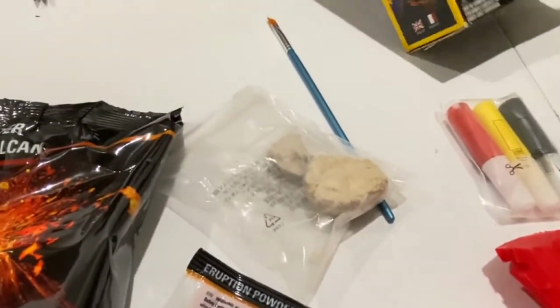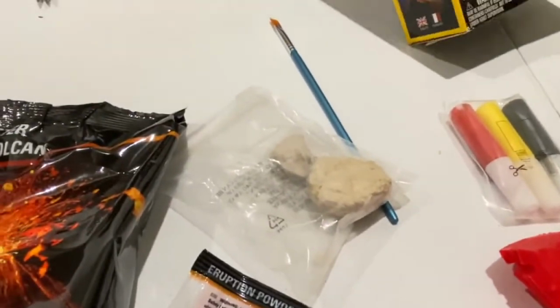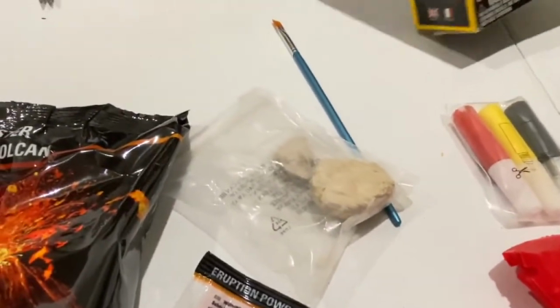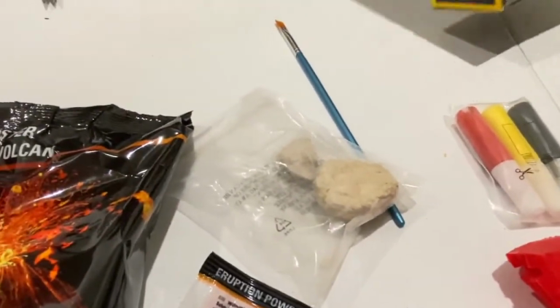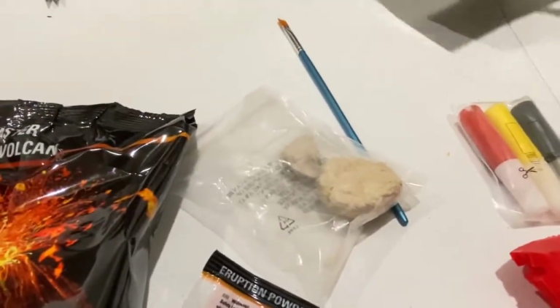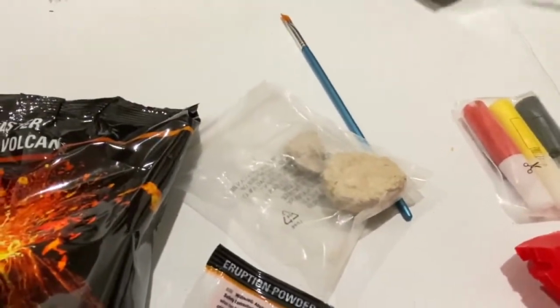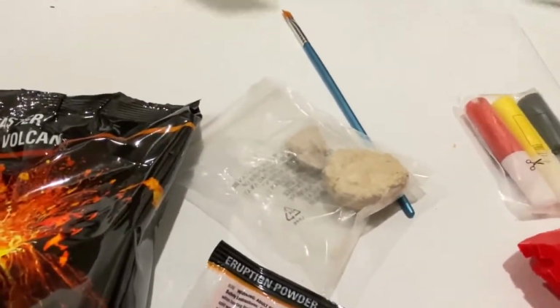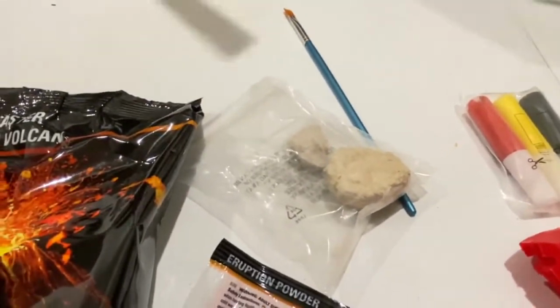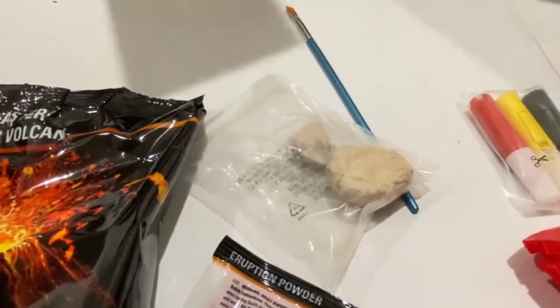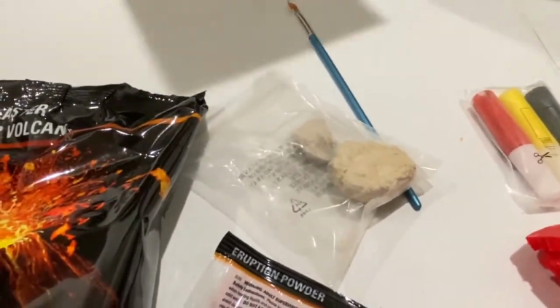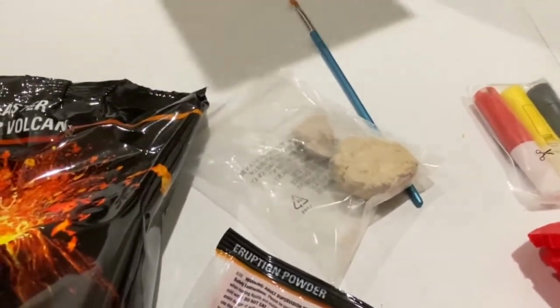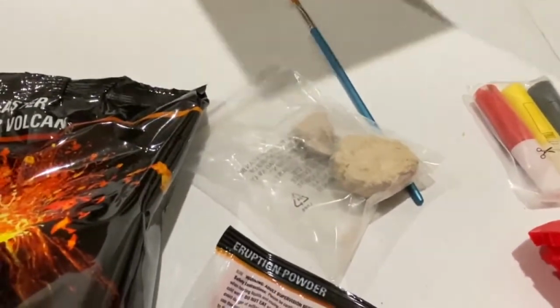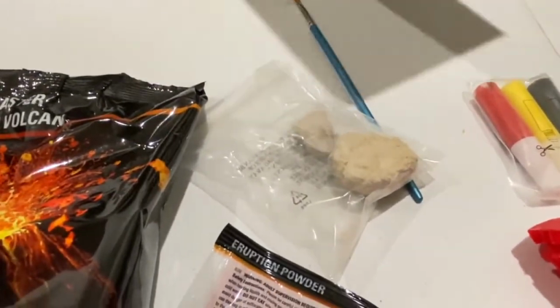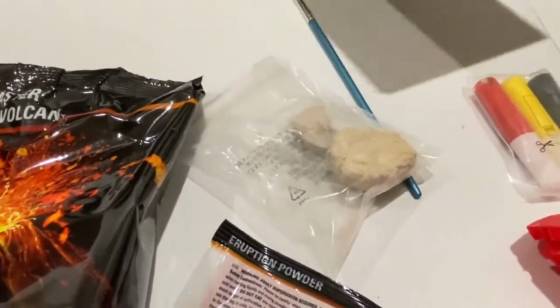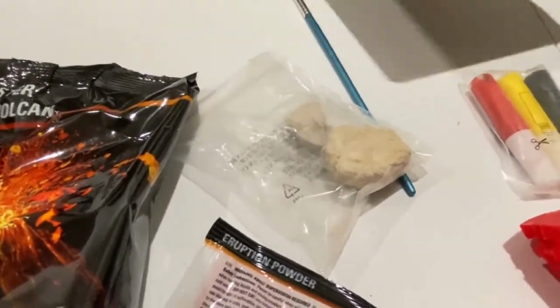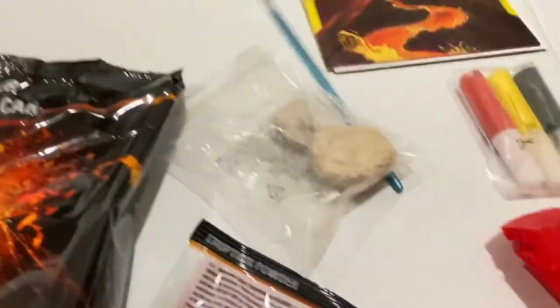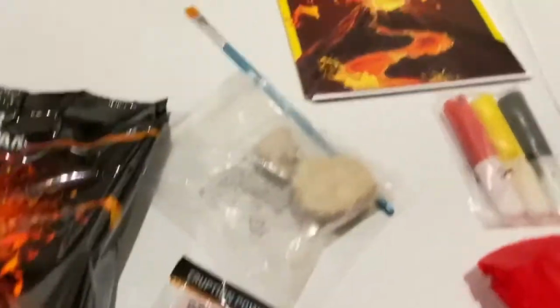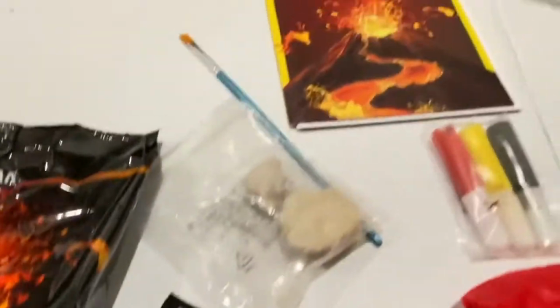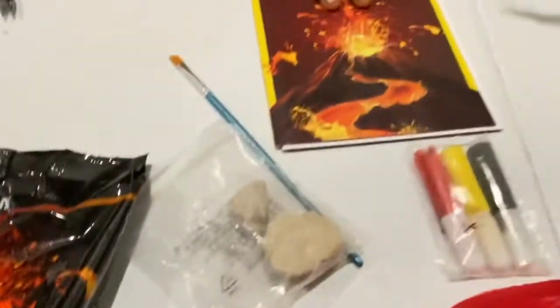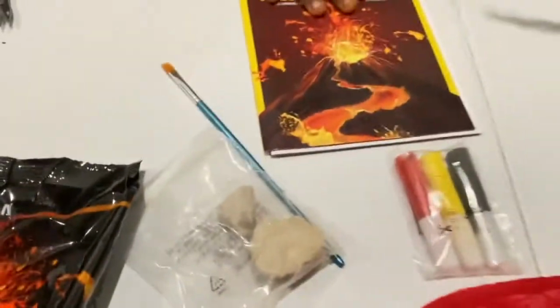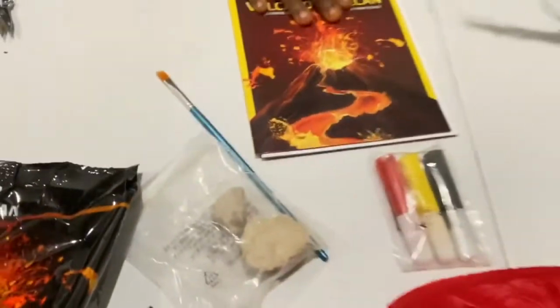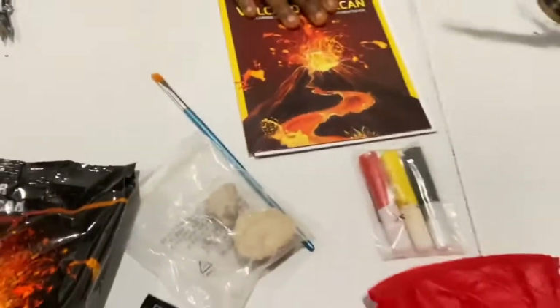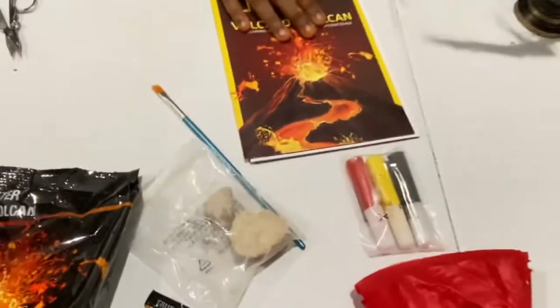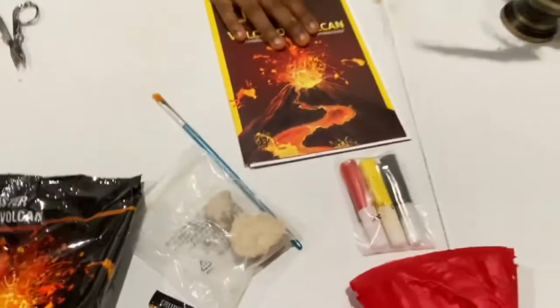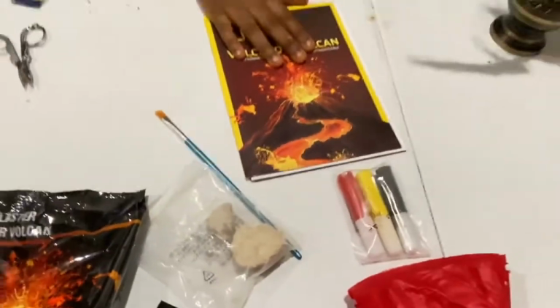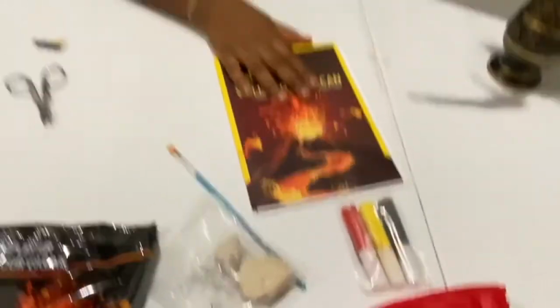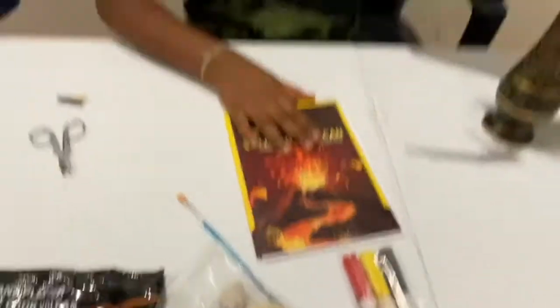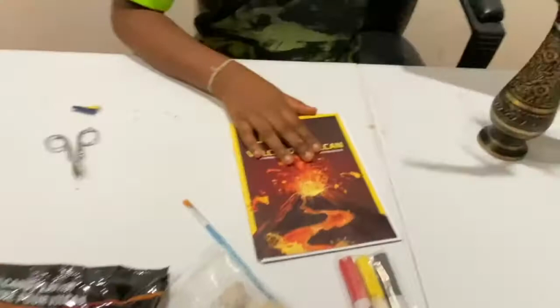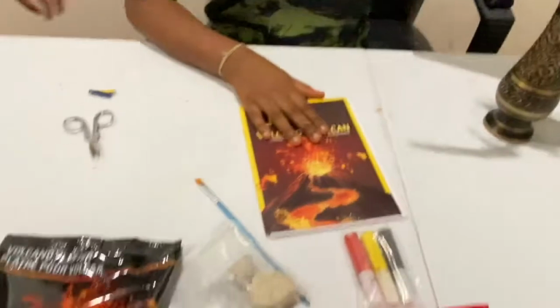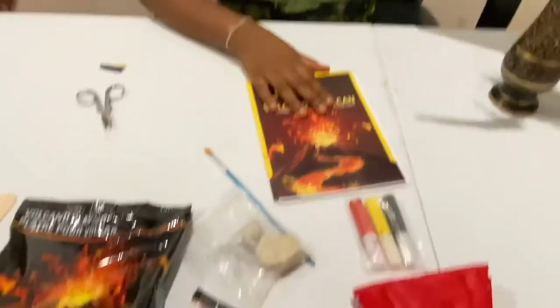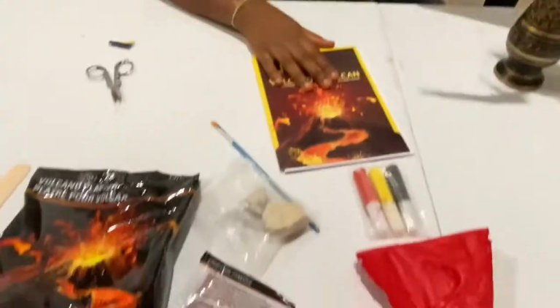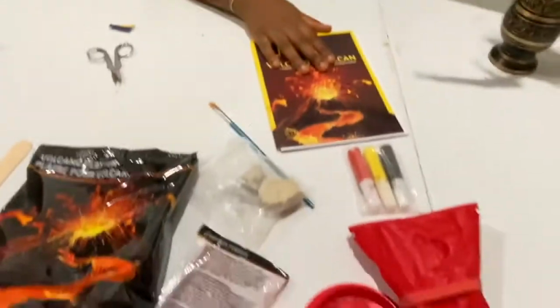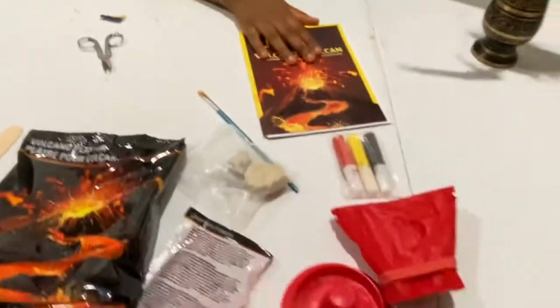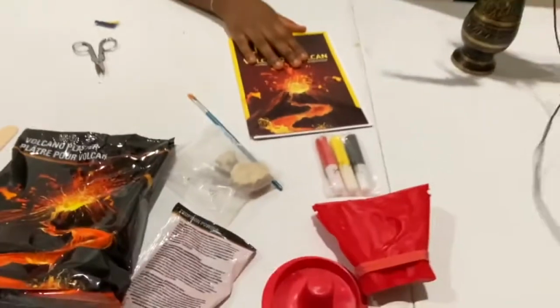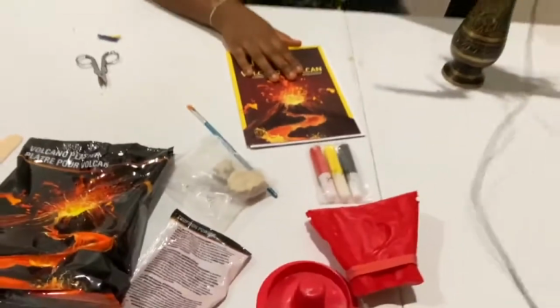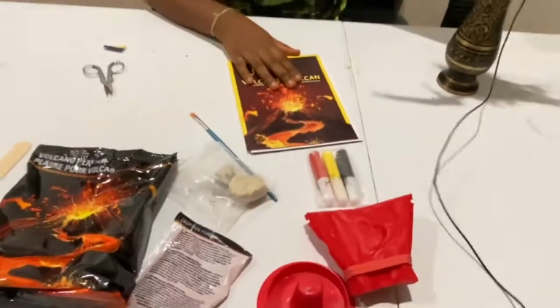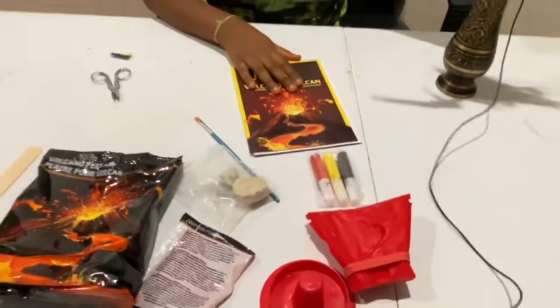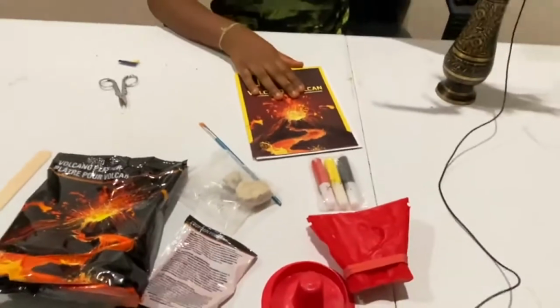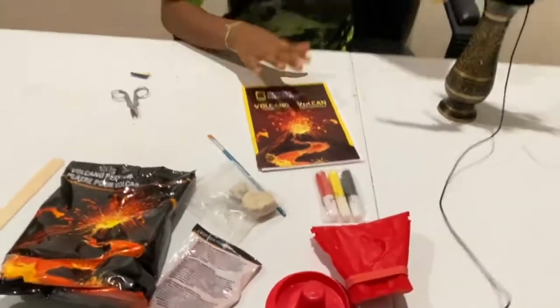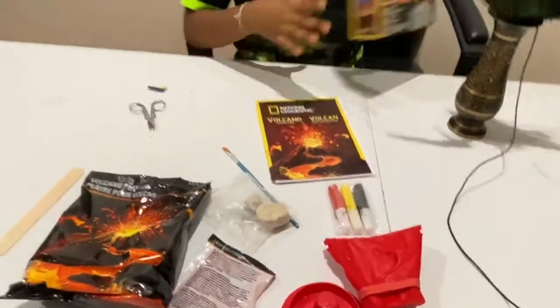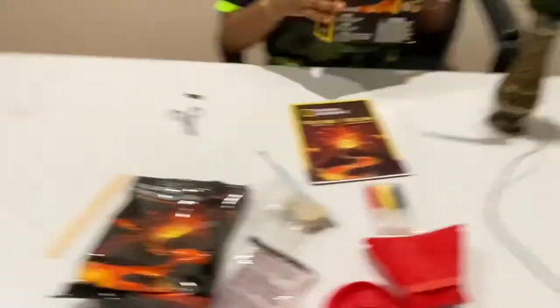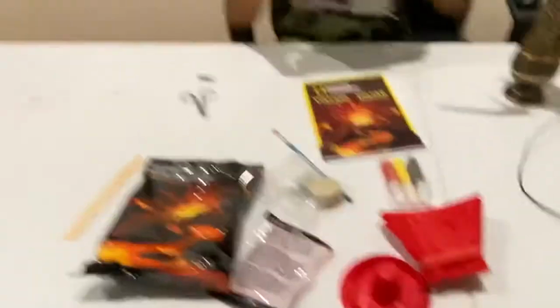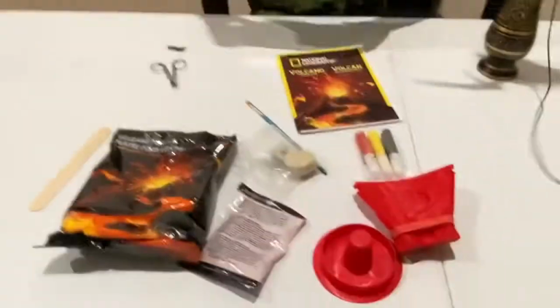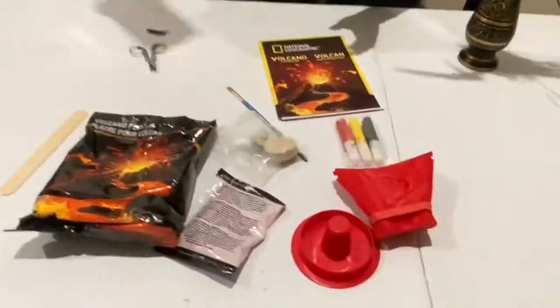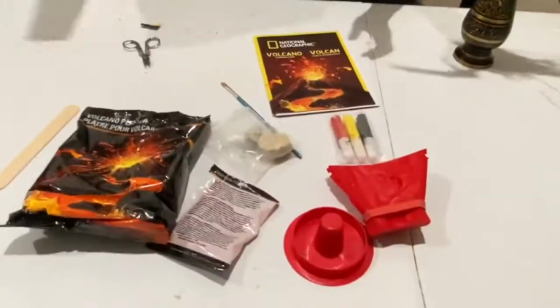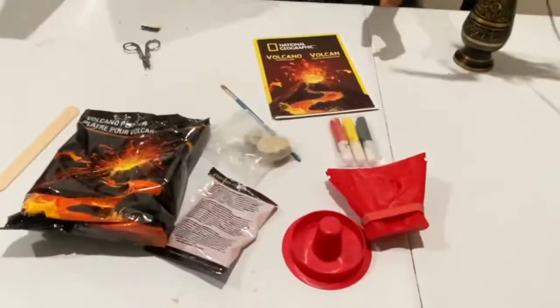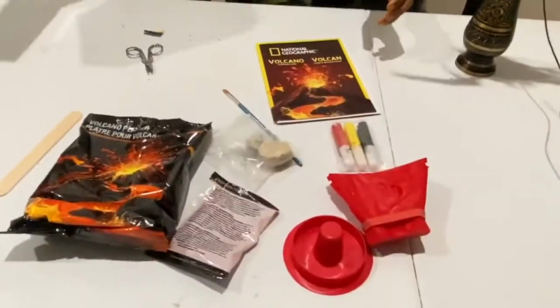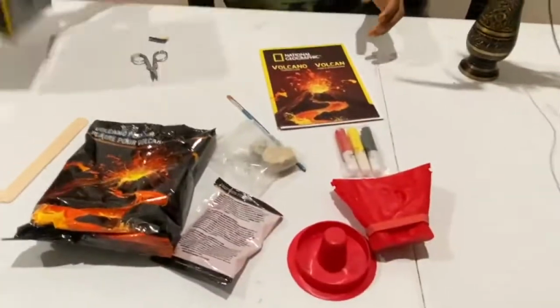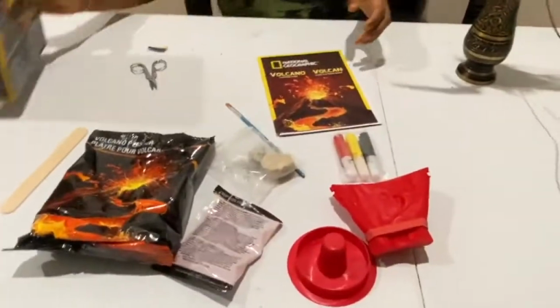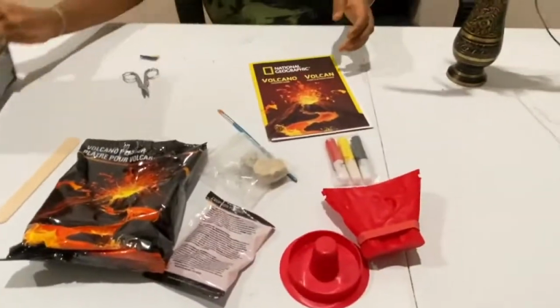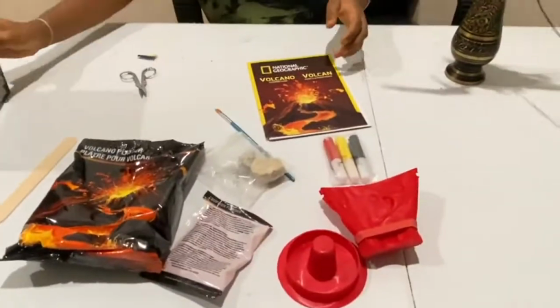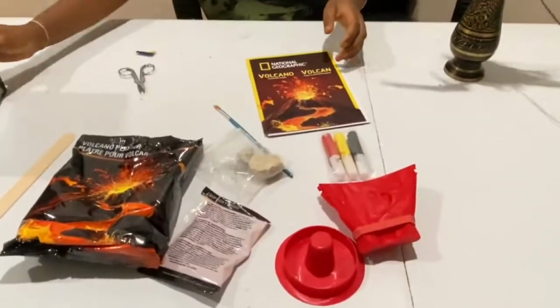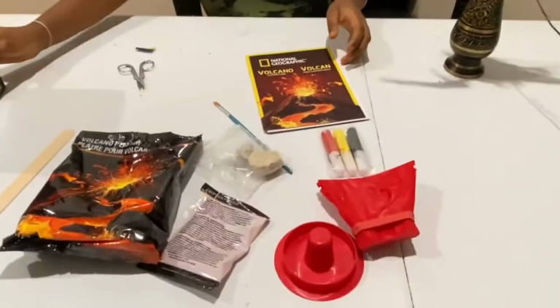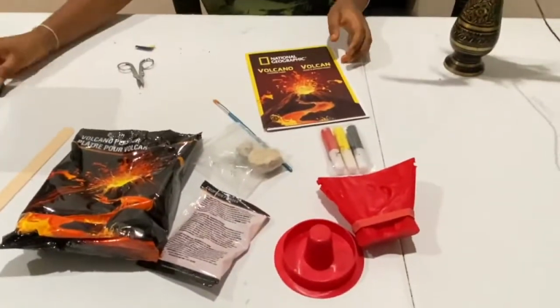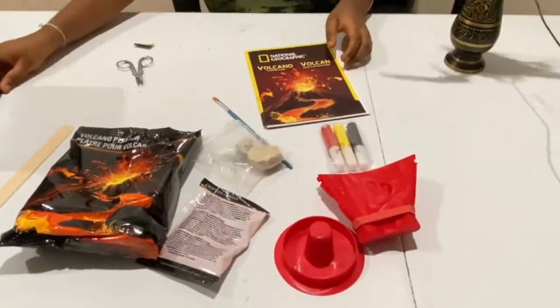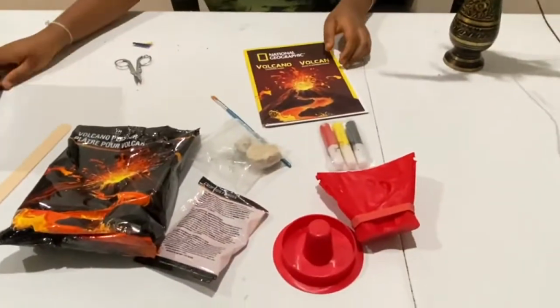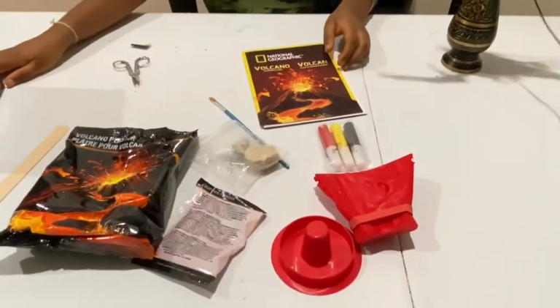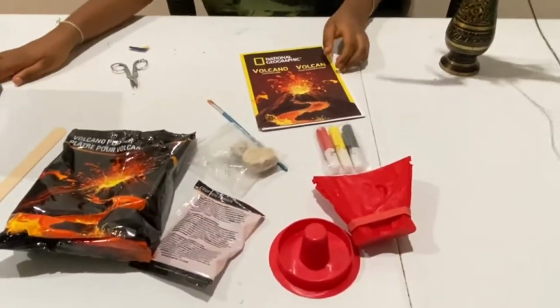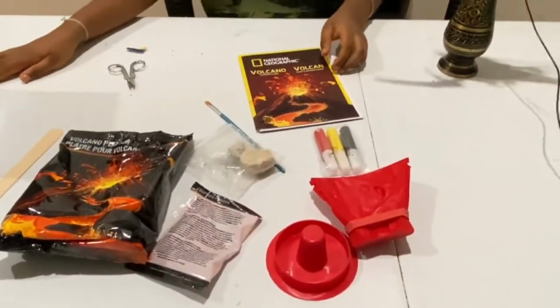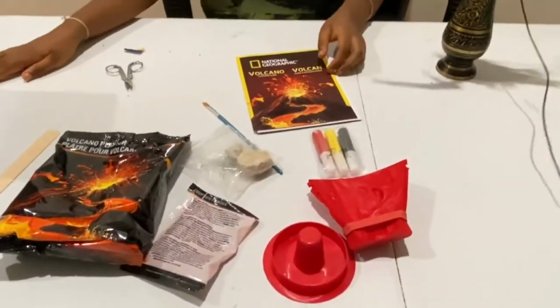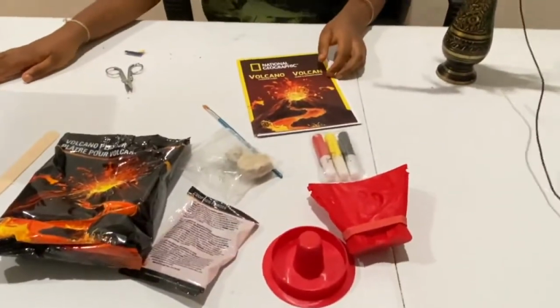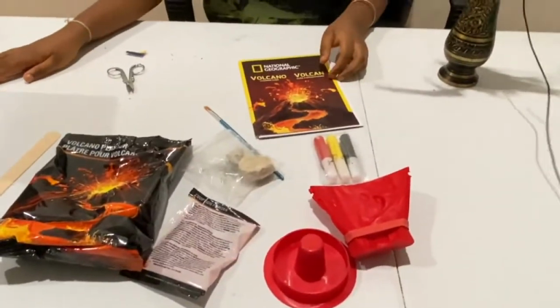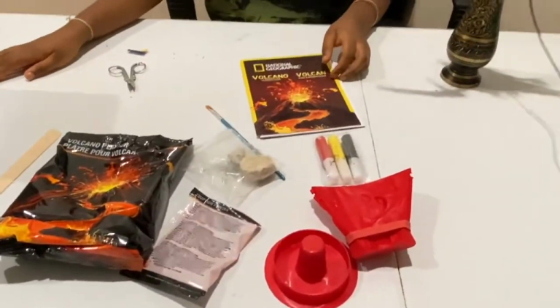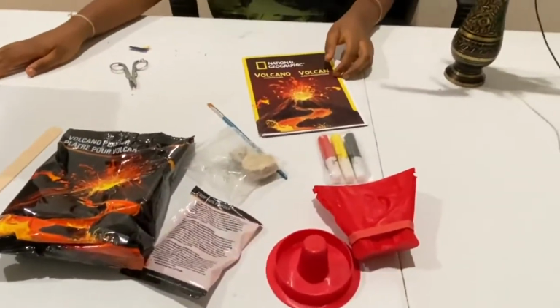And instructions. So guys, that's everything the kit includes. So we might as well get started.